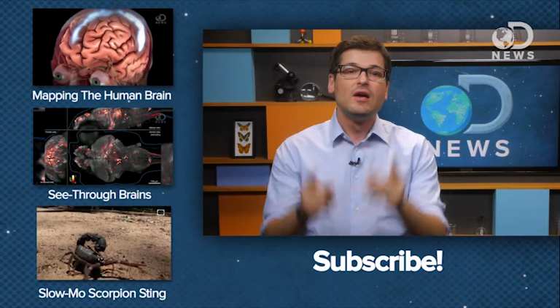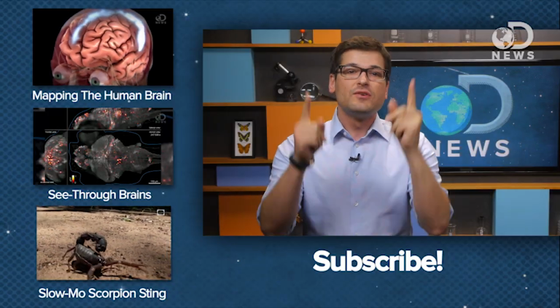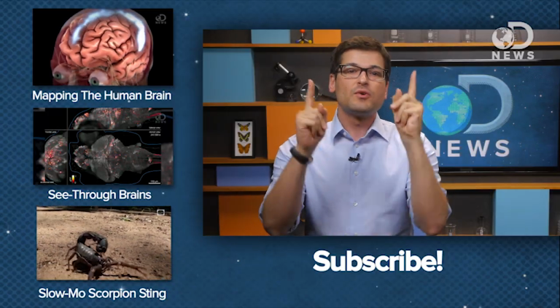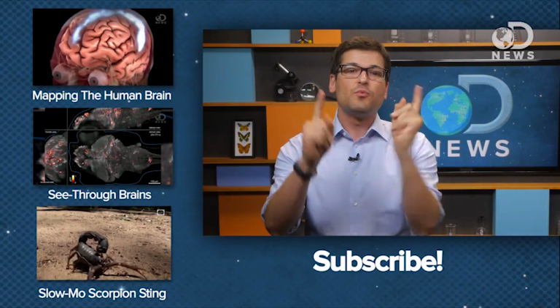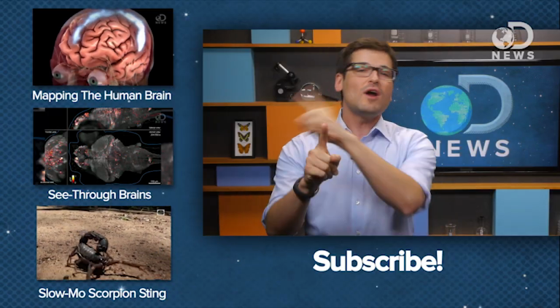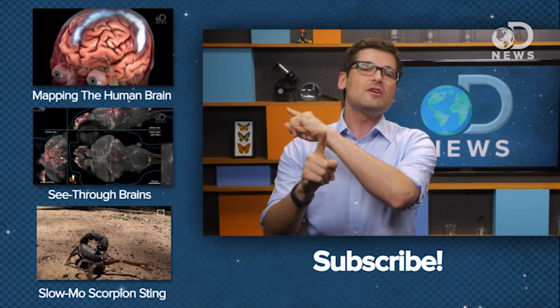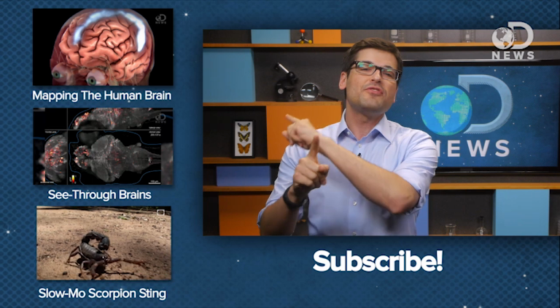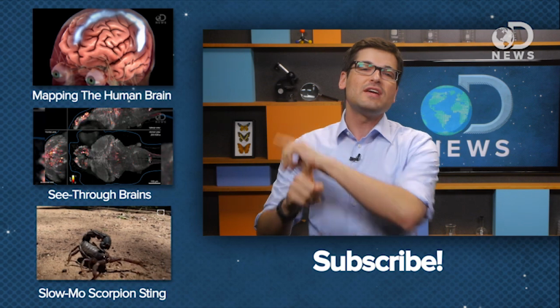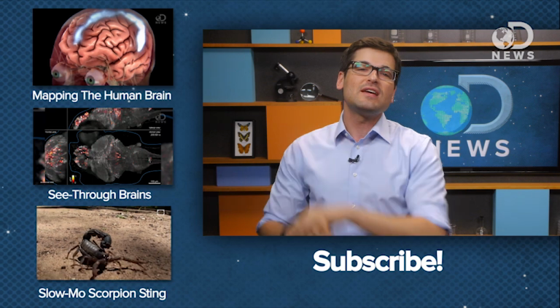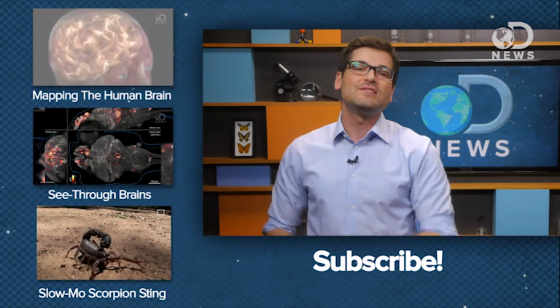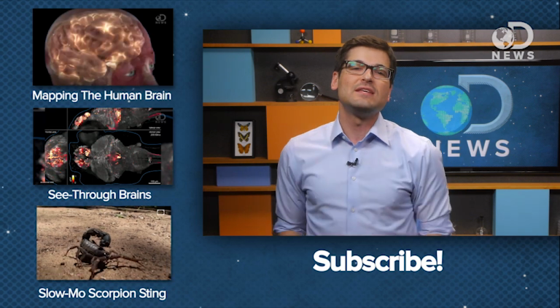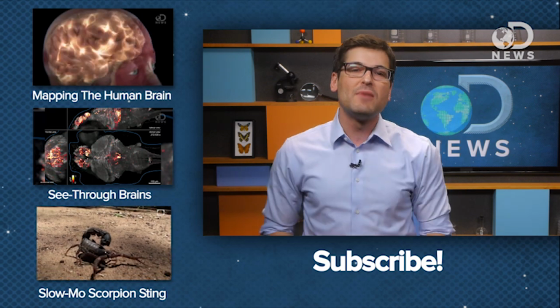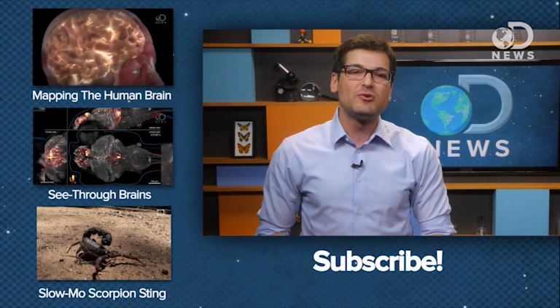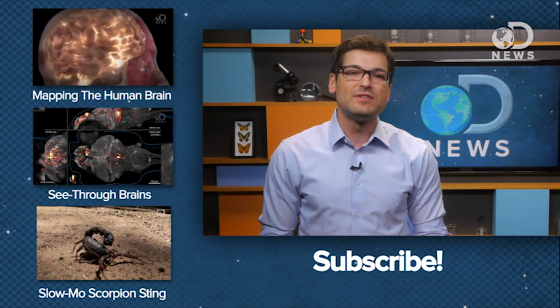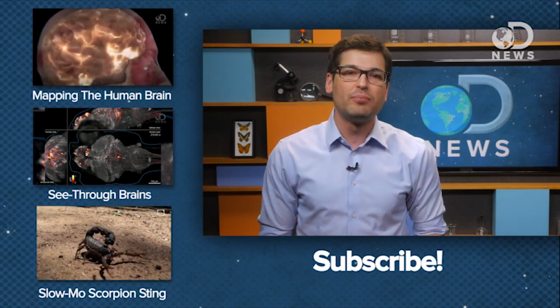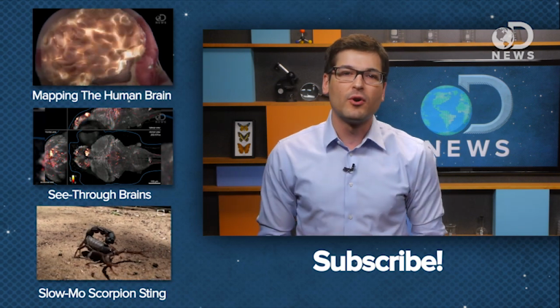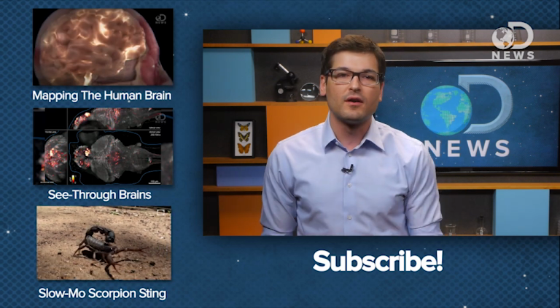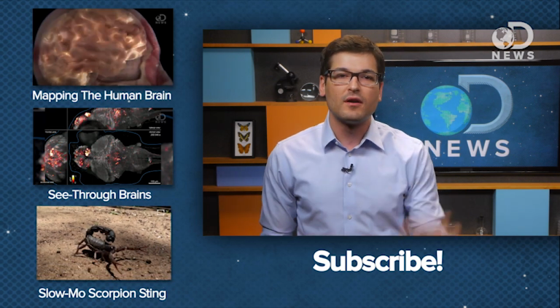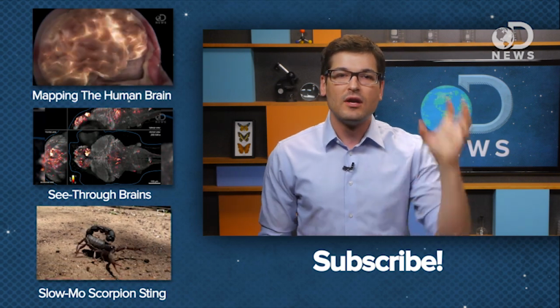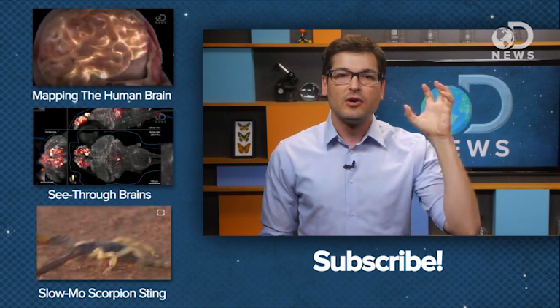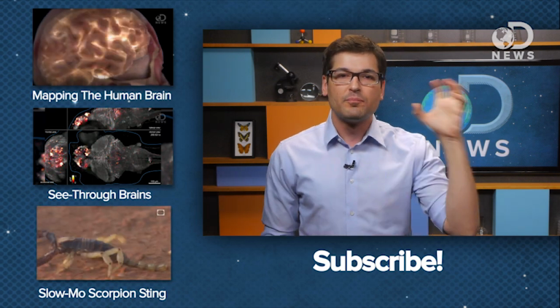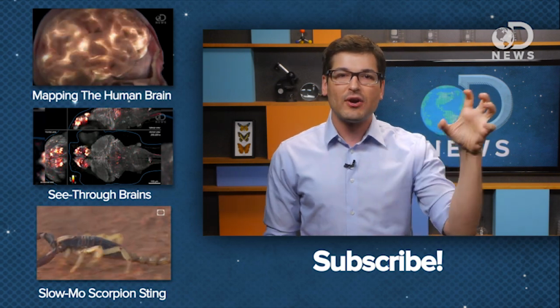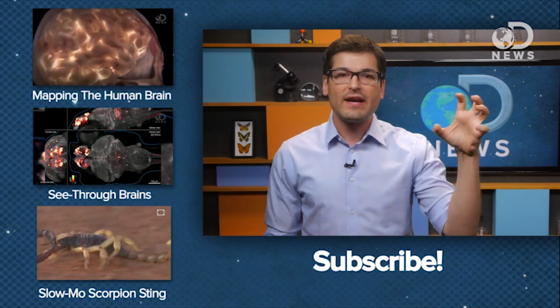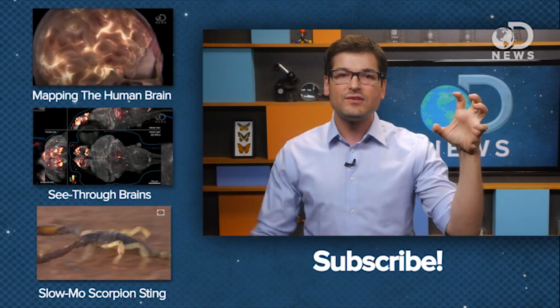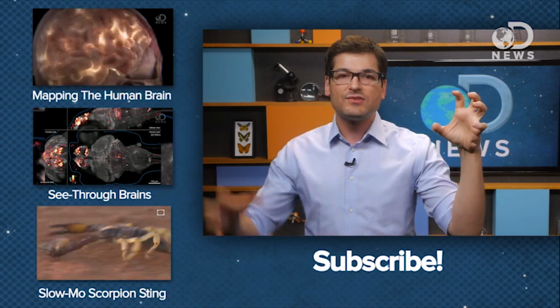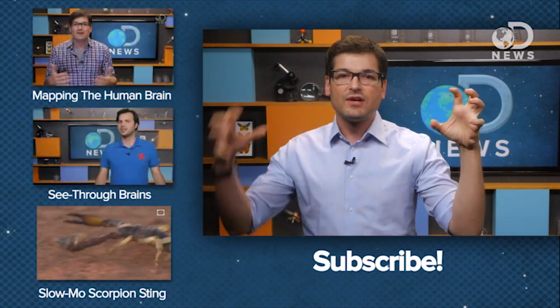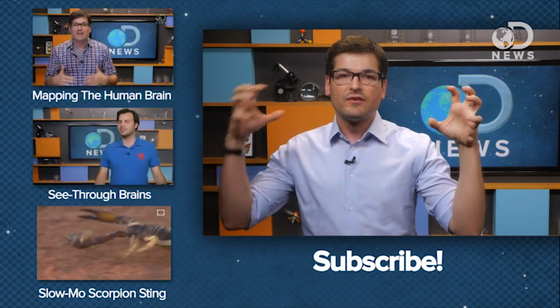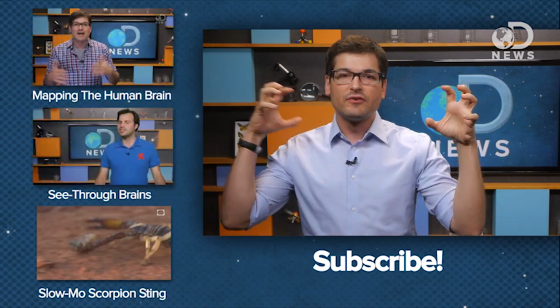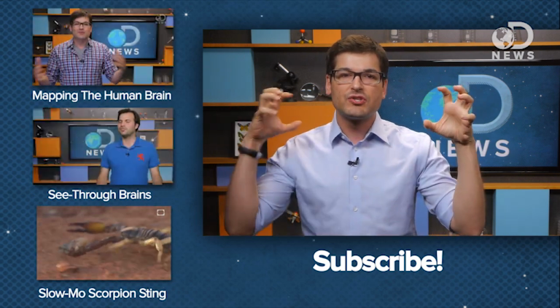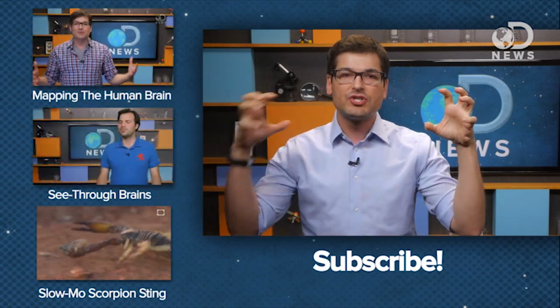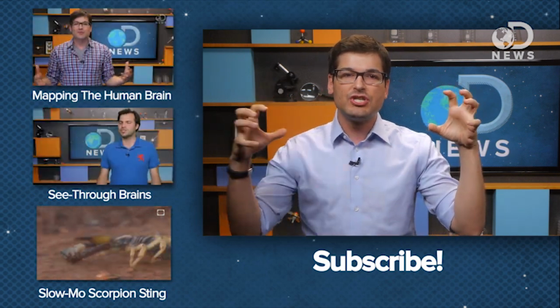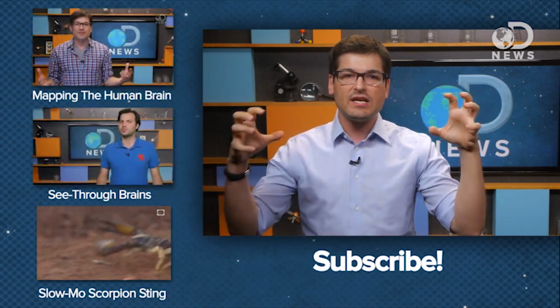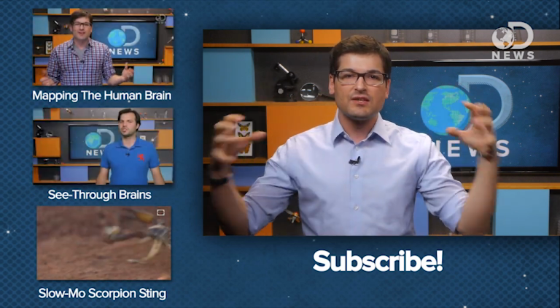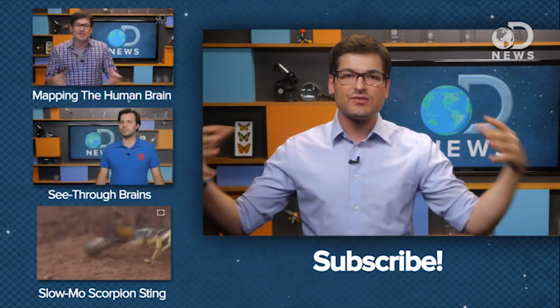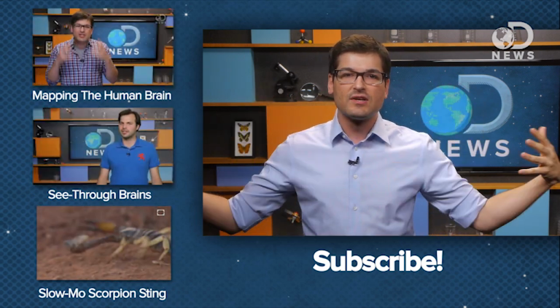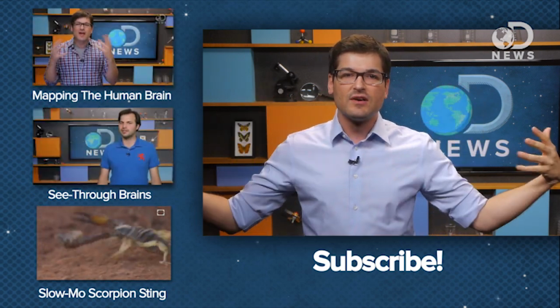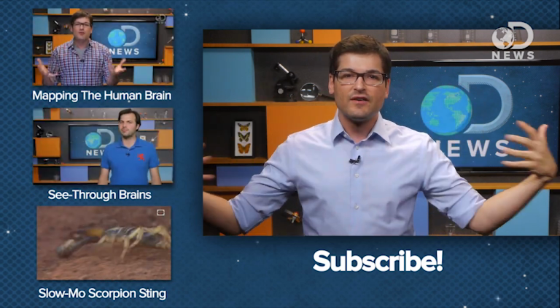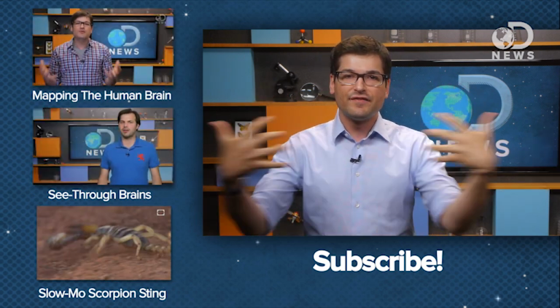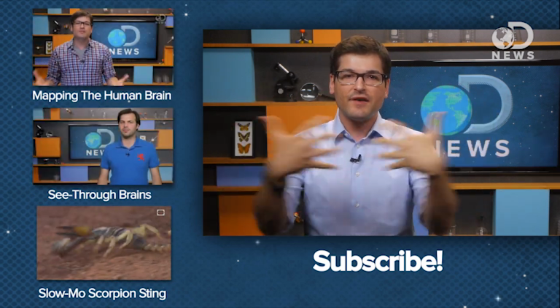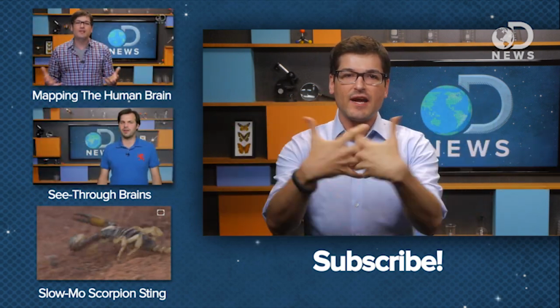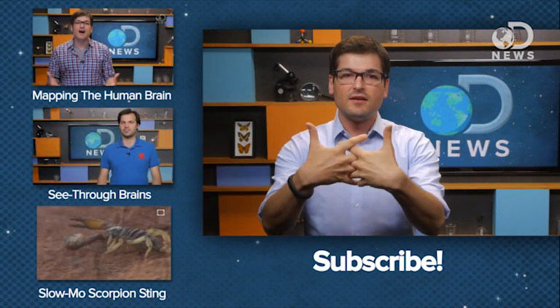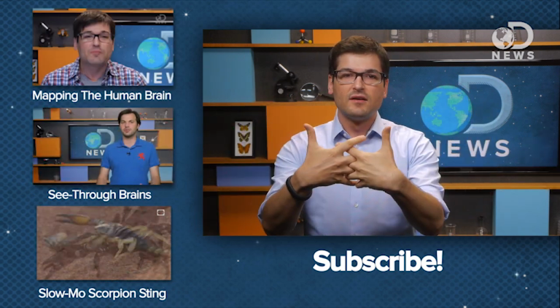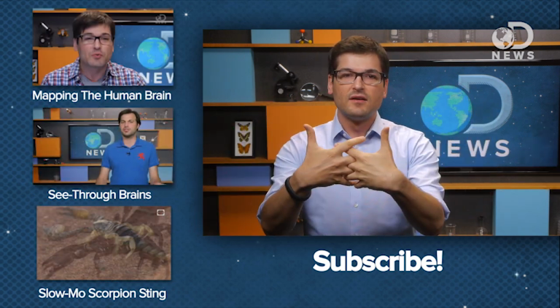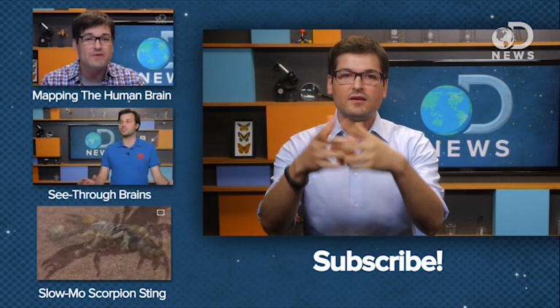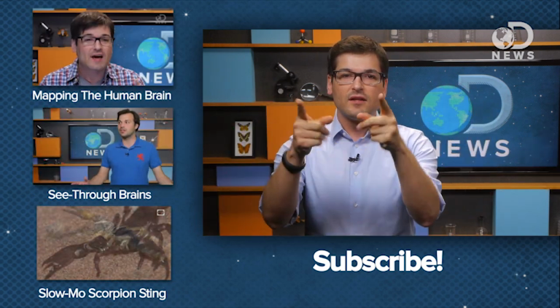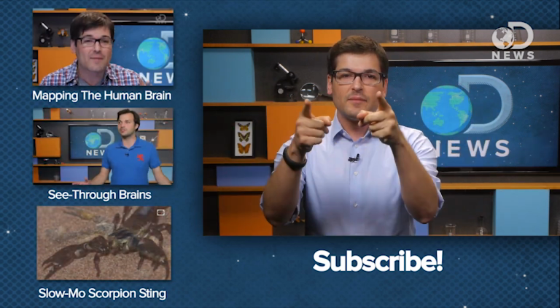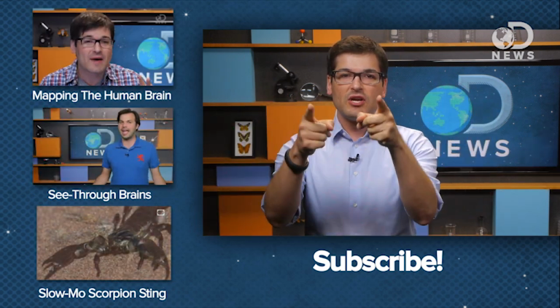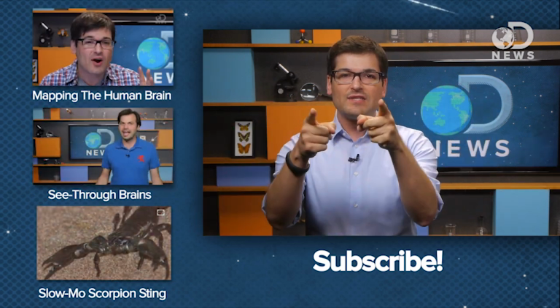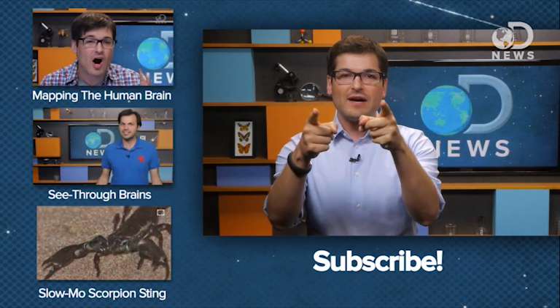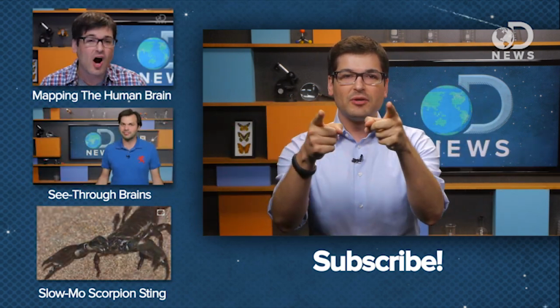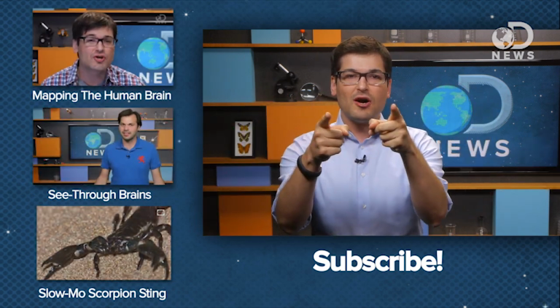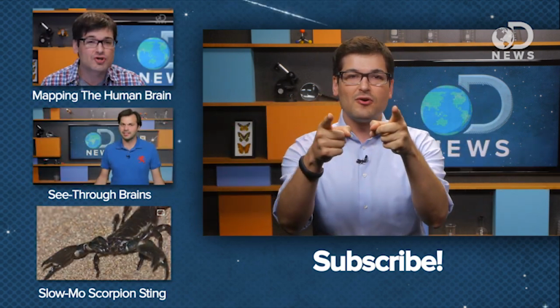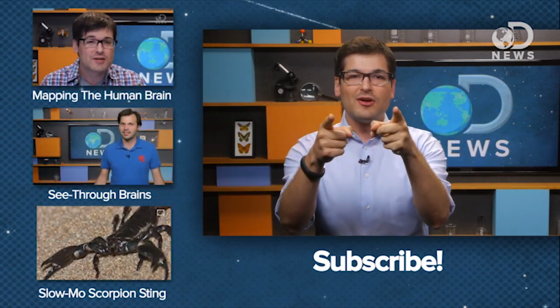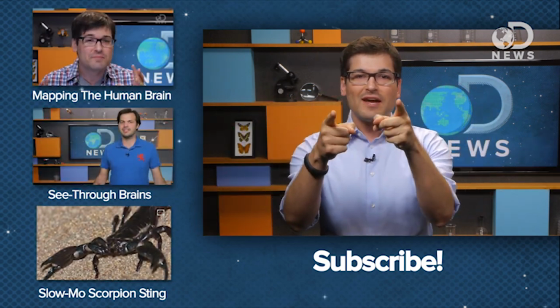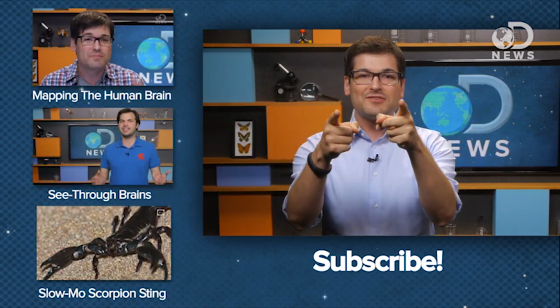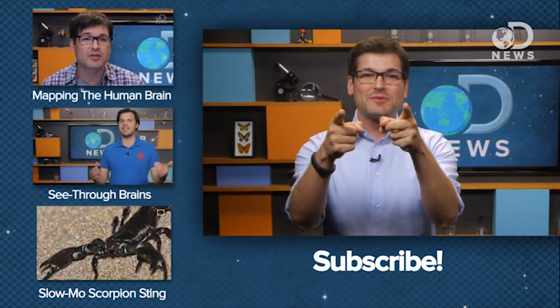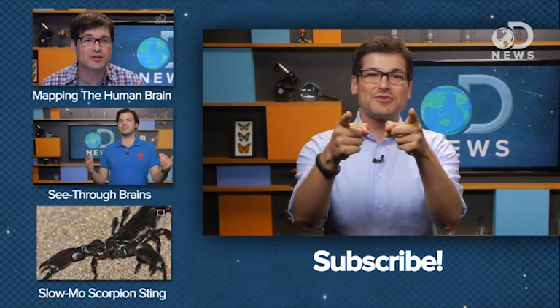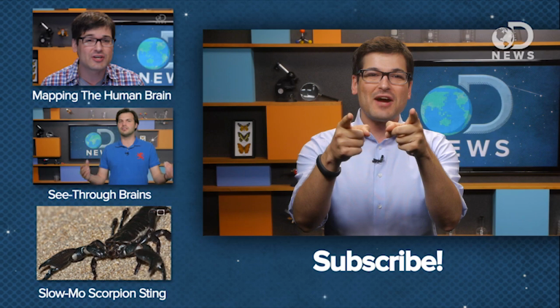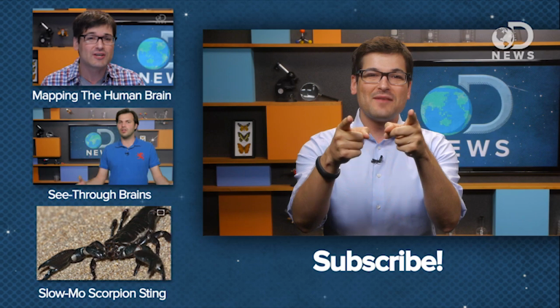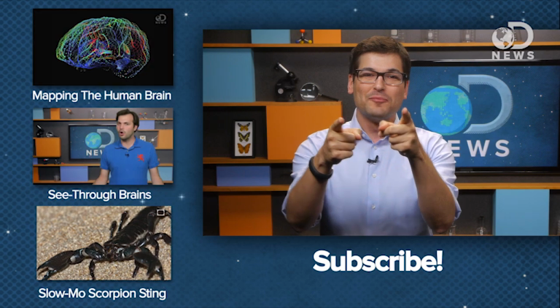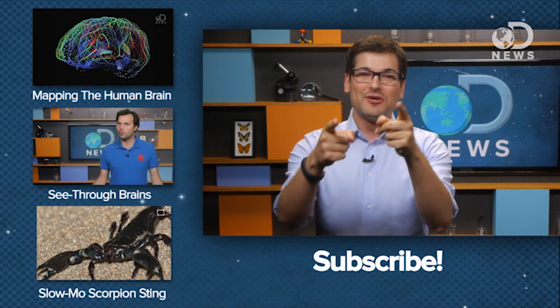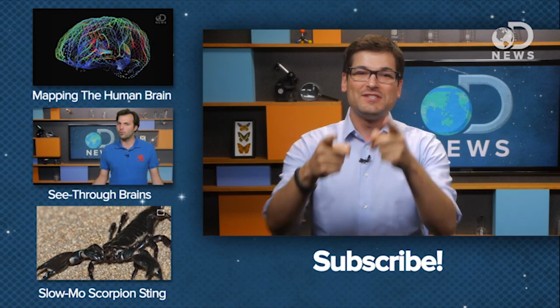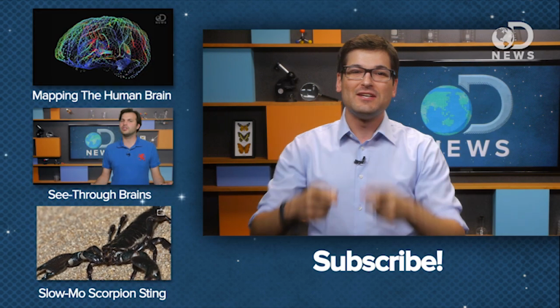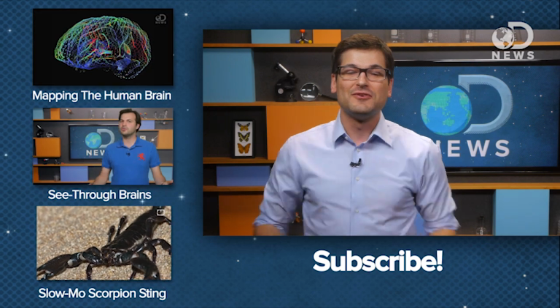So what do you think is the most important? Brains vs. genes — let me know down below and subscribe for more DNews.